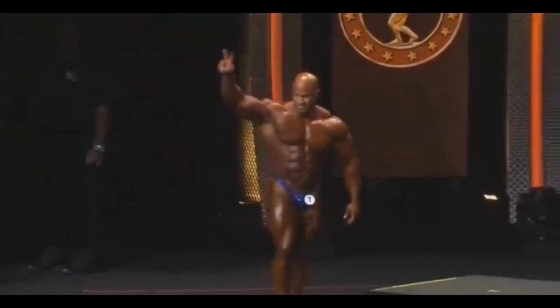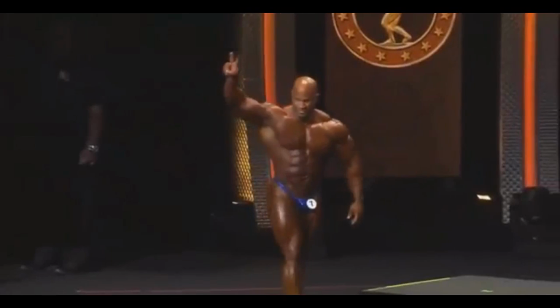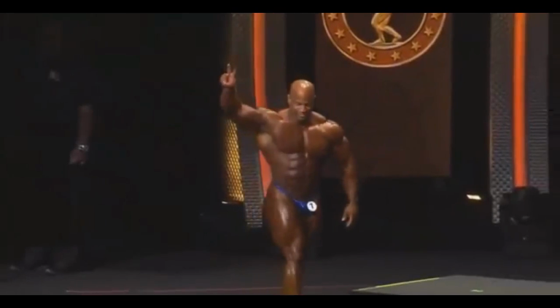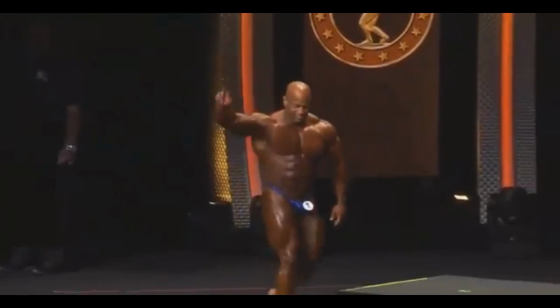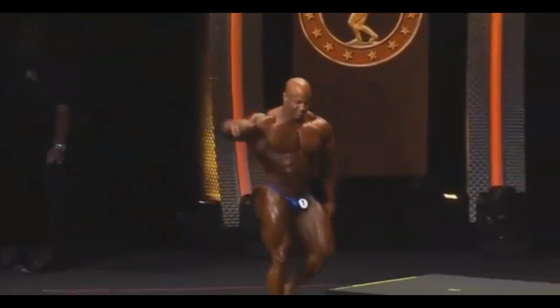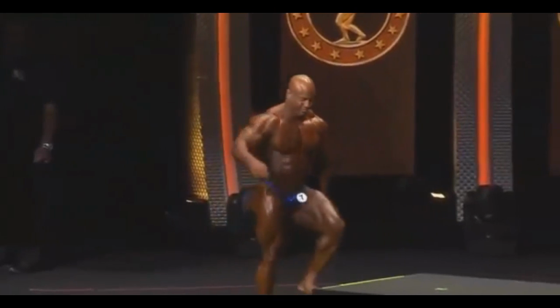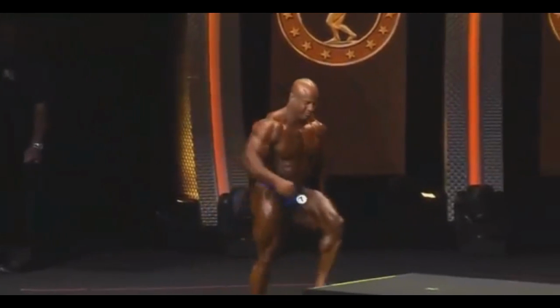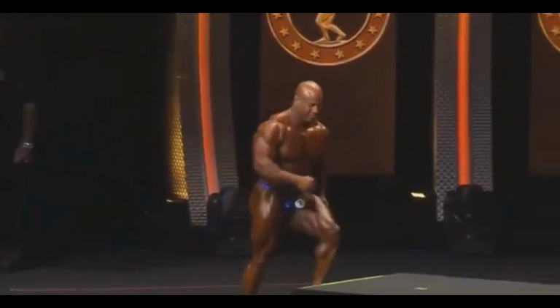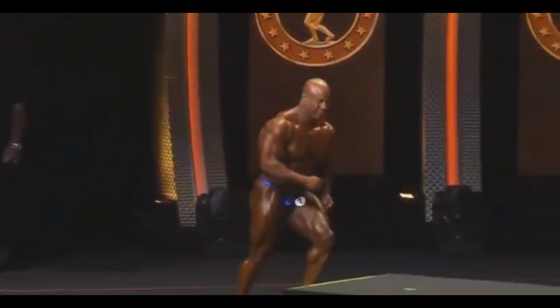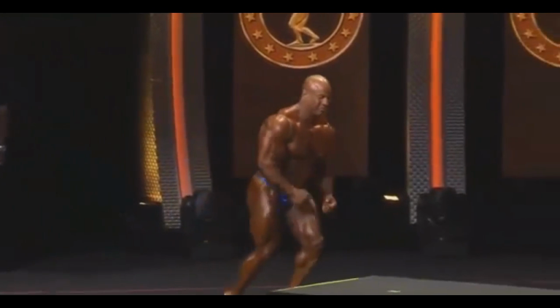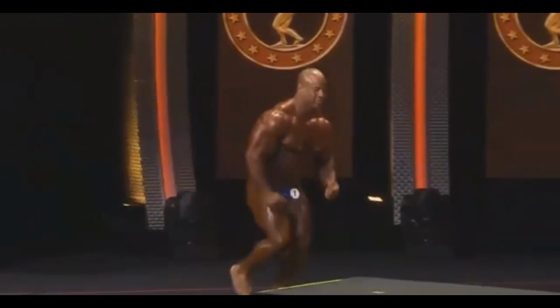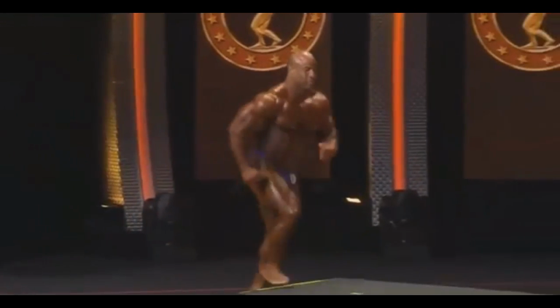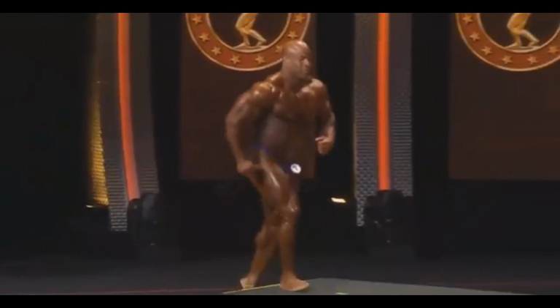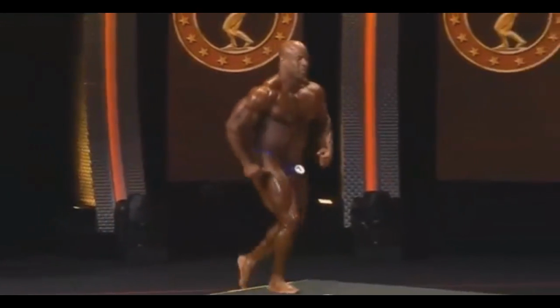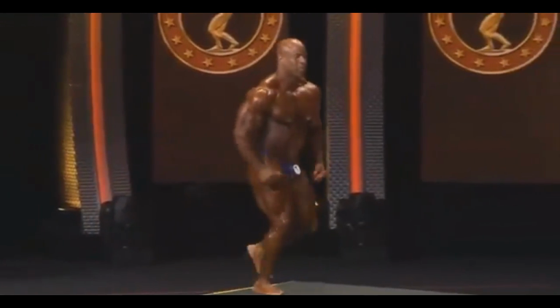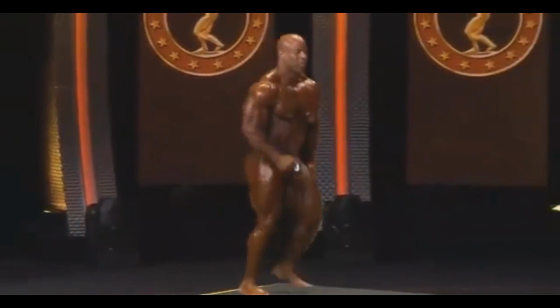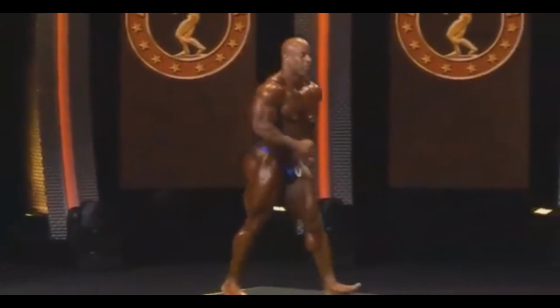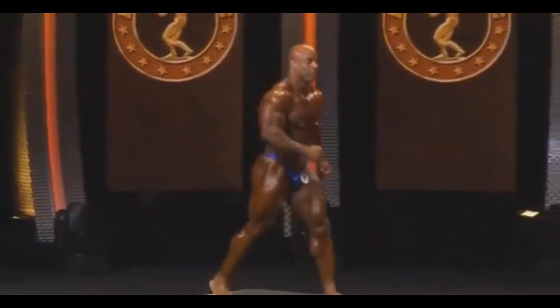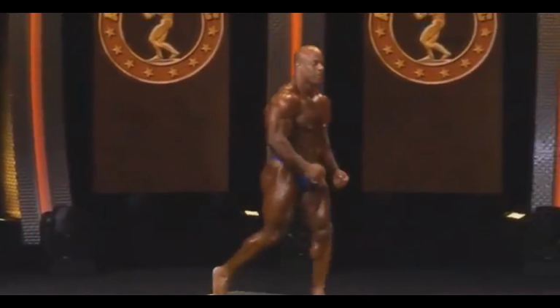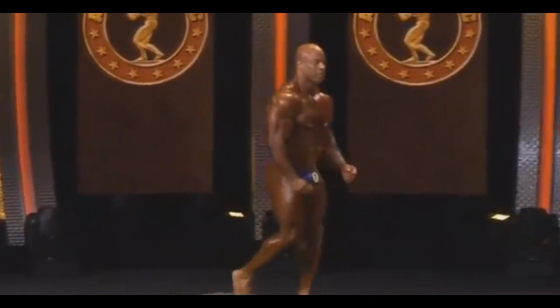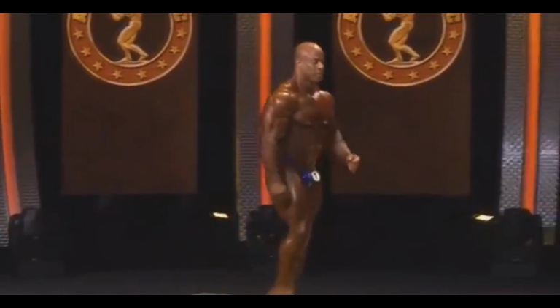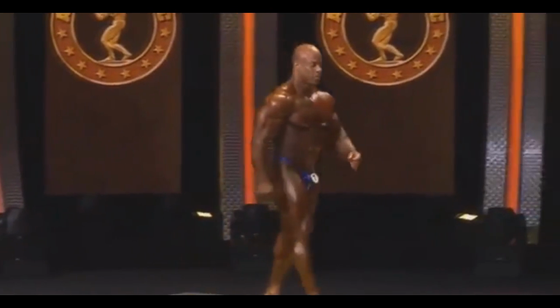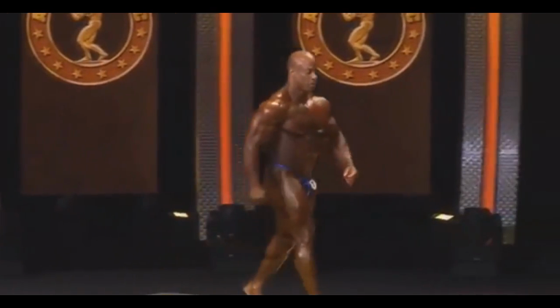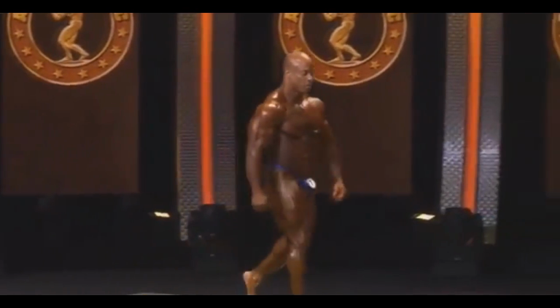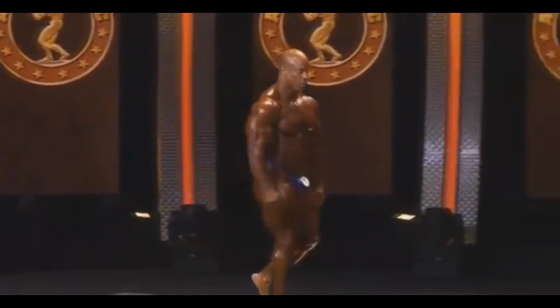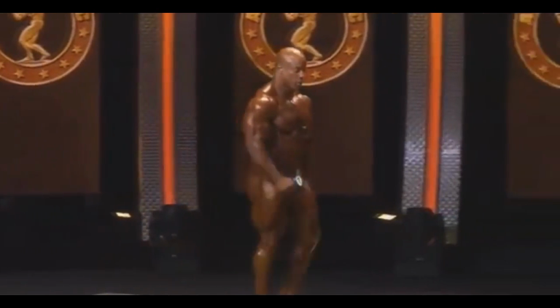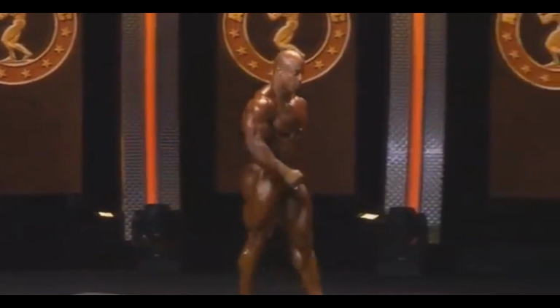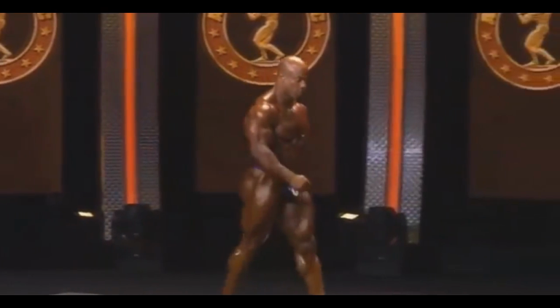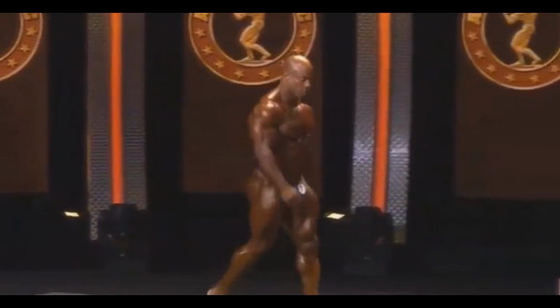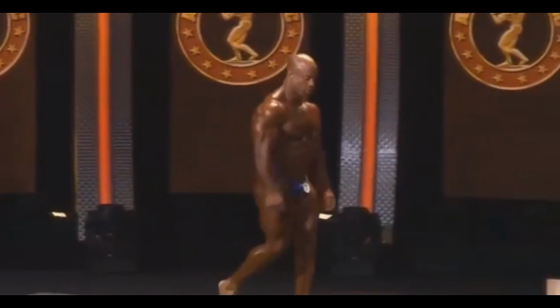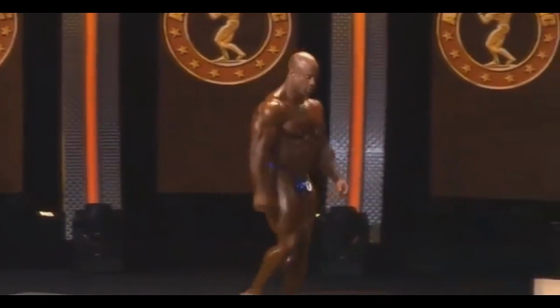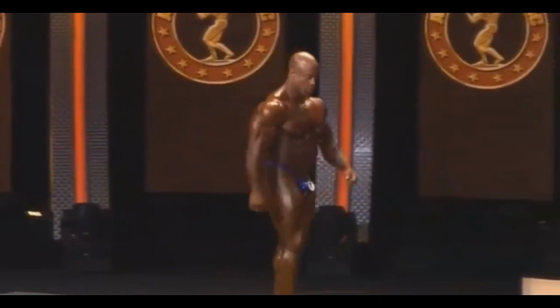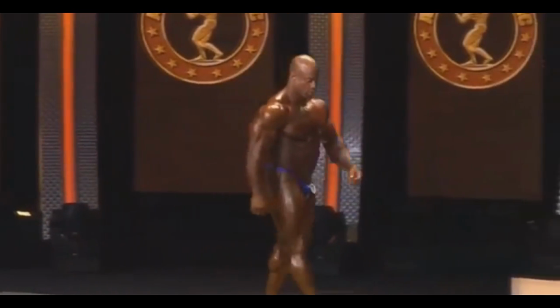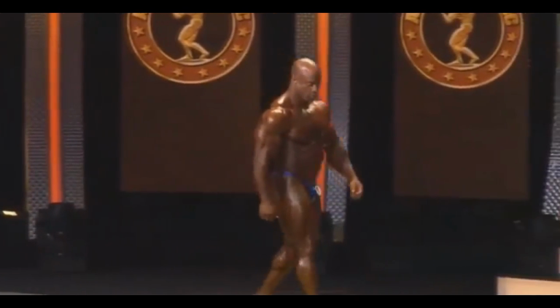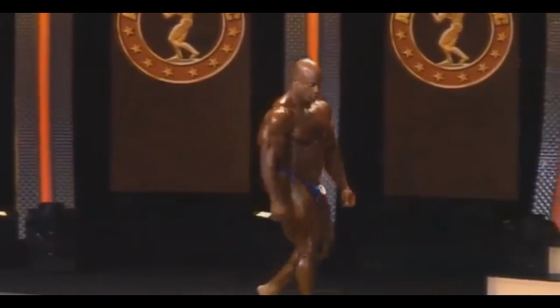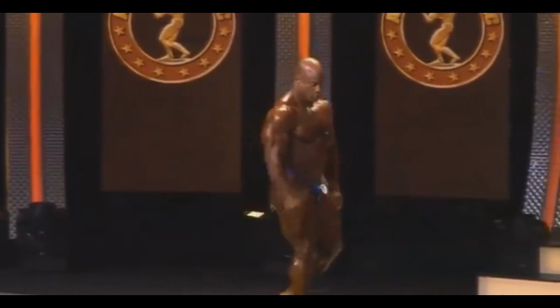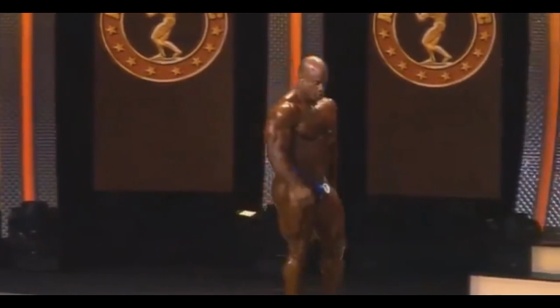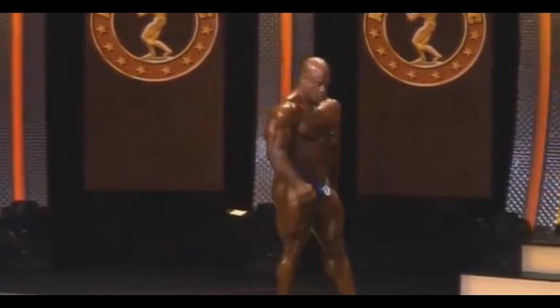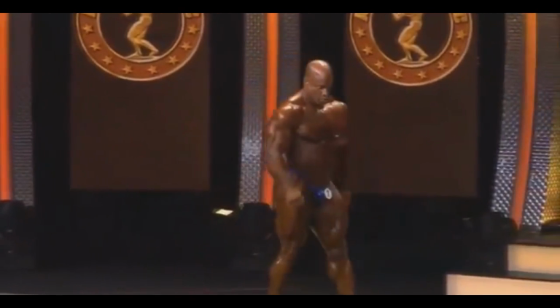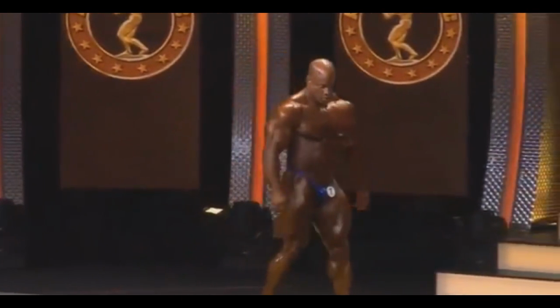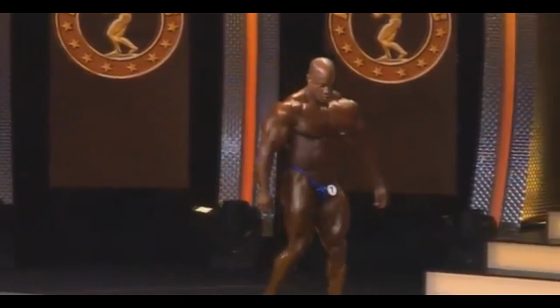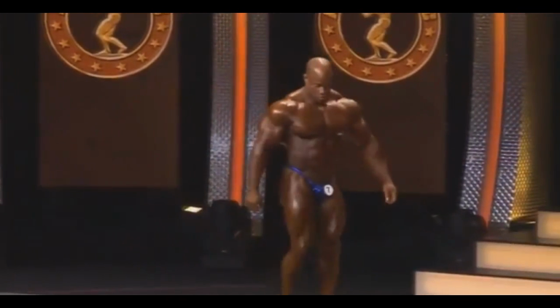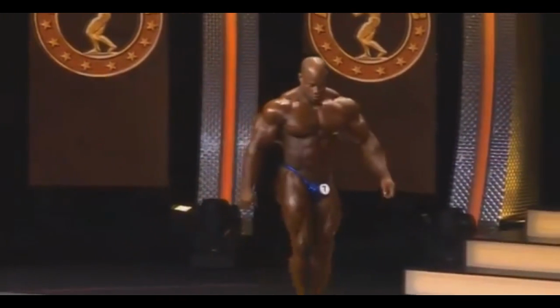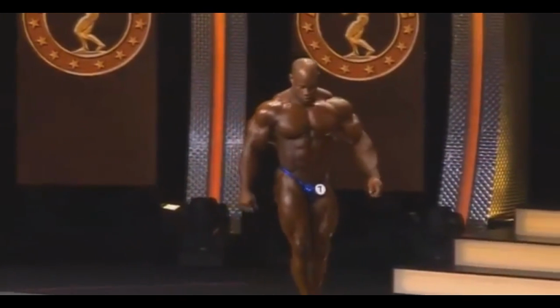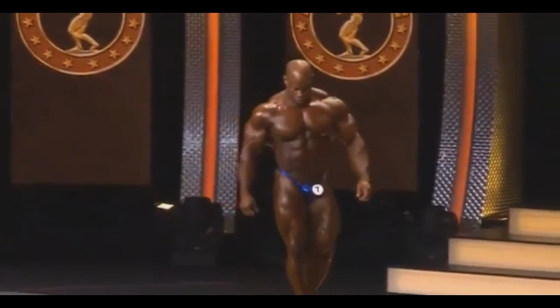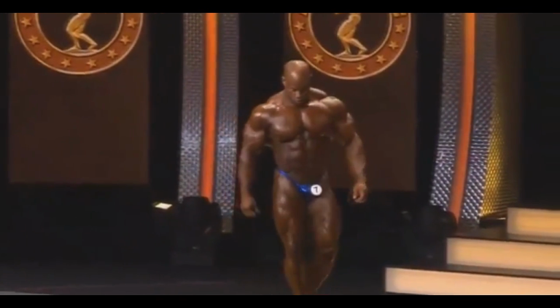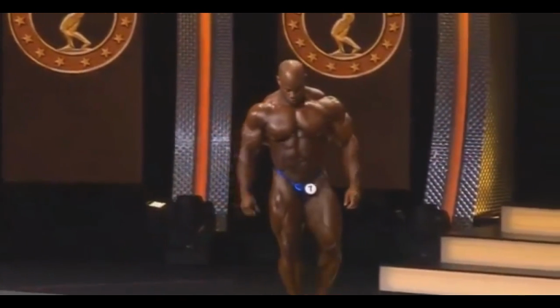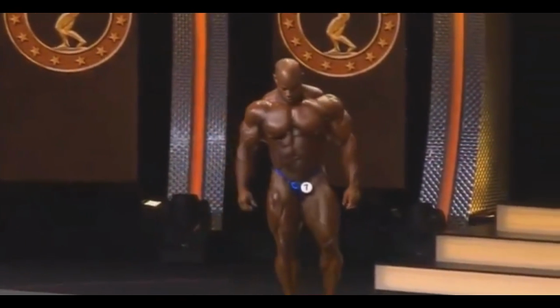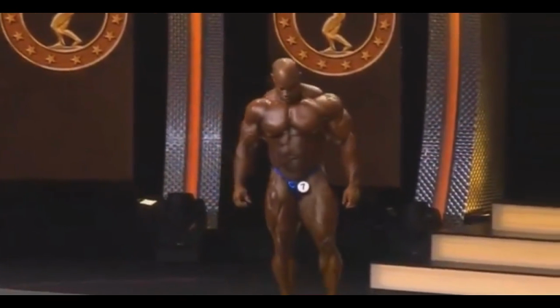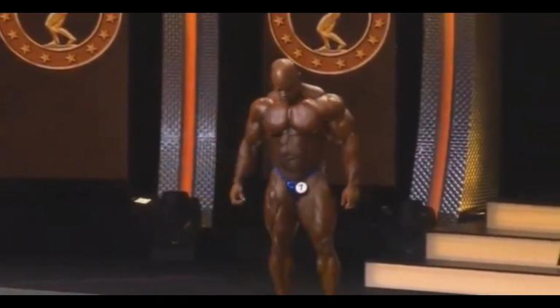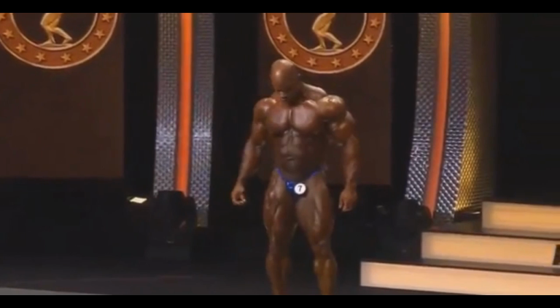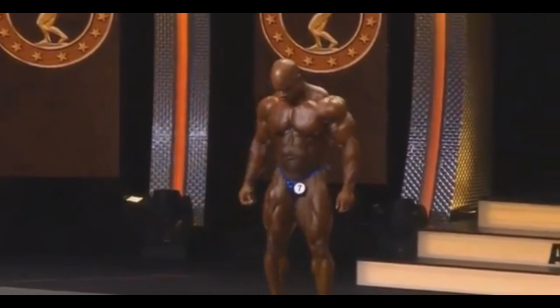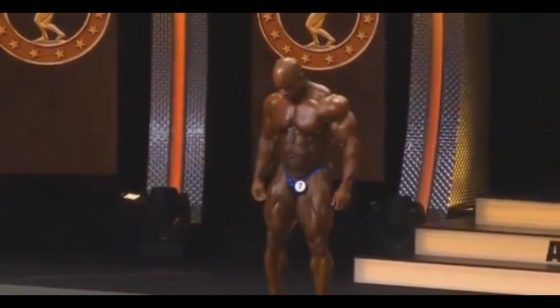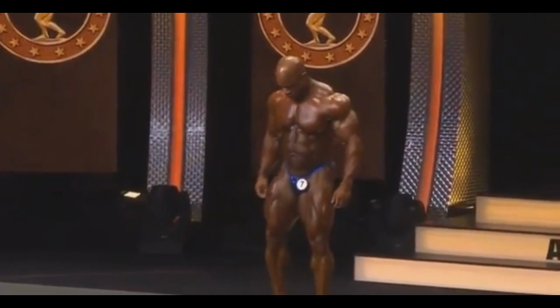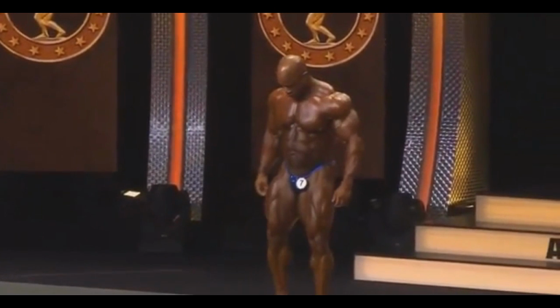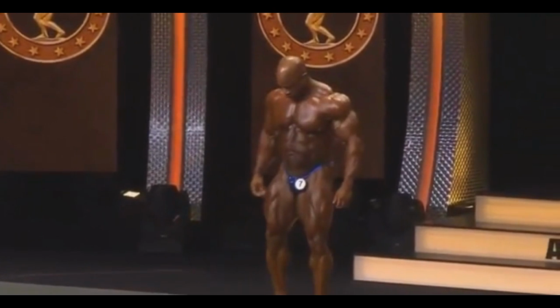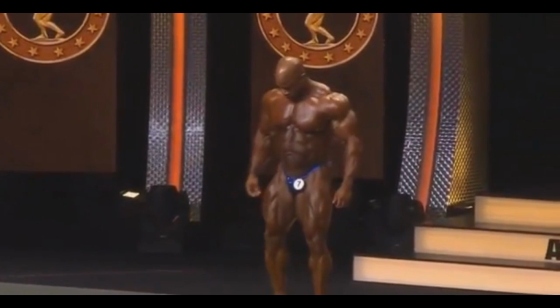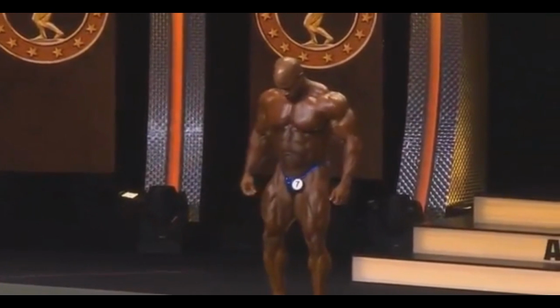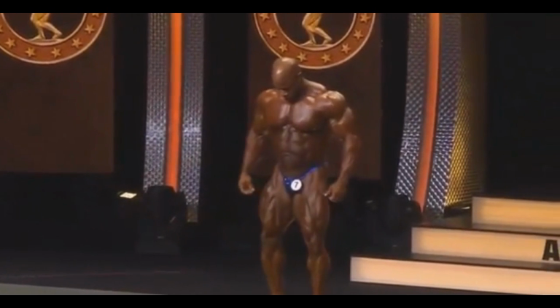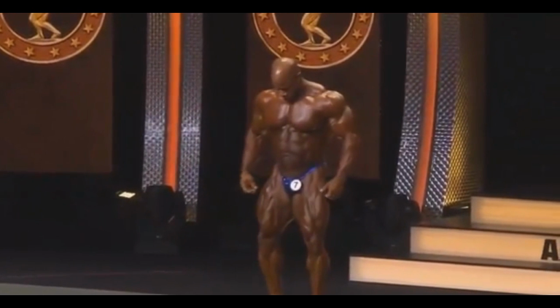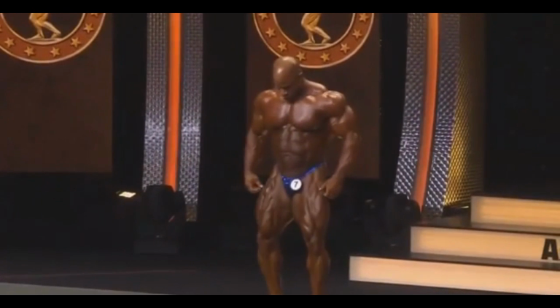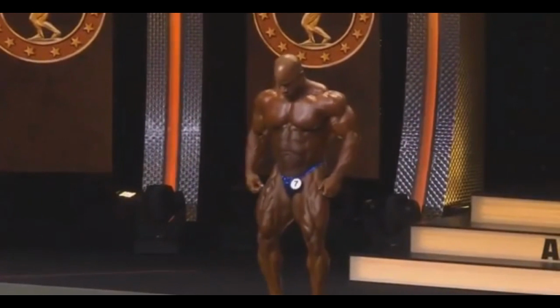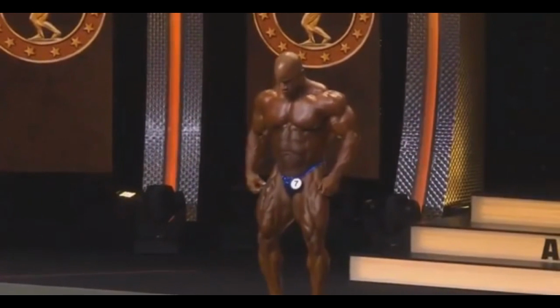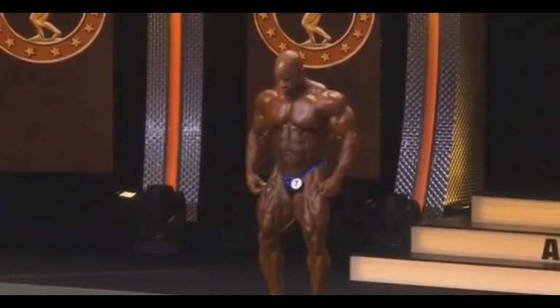Ivan here with another video about Arnold Classic 2019, and here we're gonna see Victor Martinez and his posing routine.